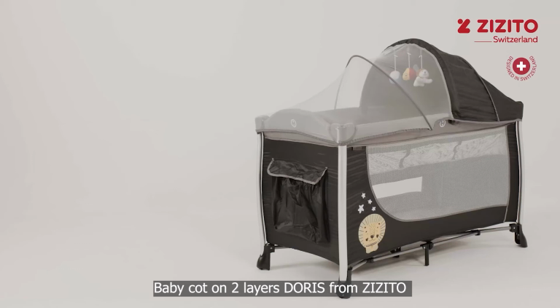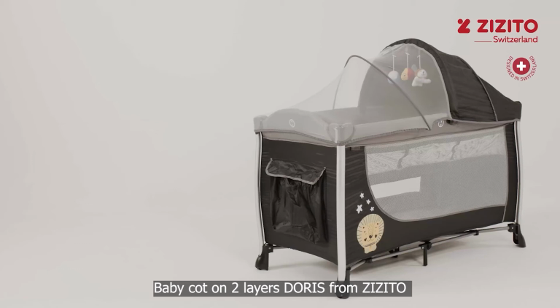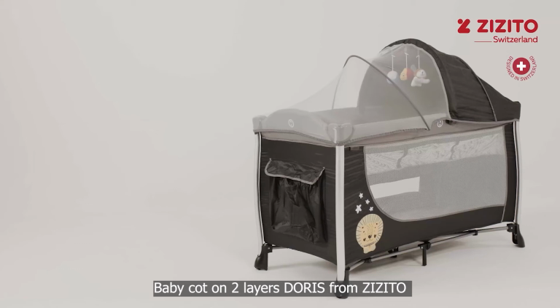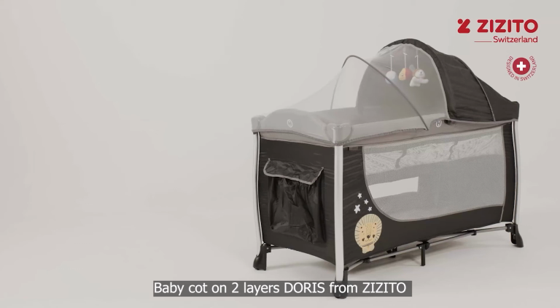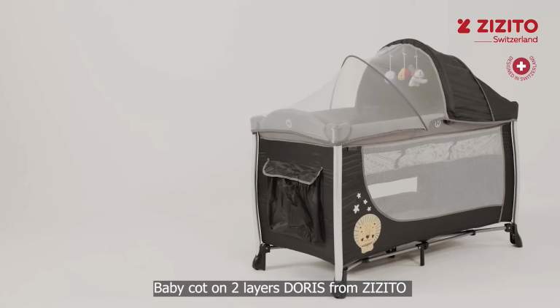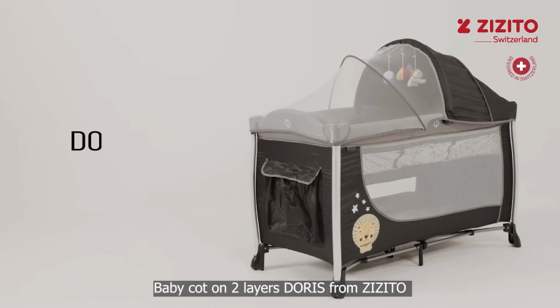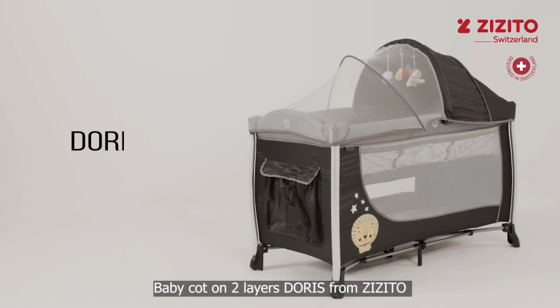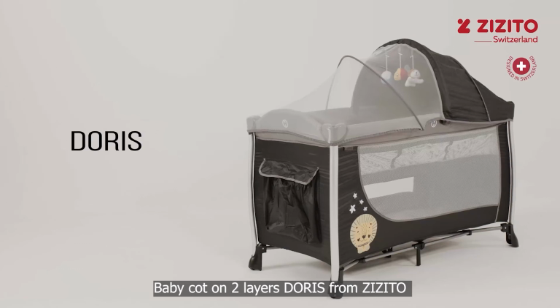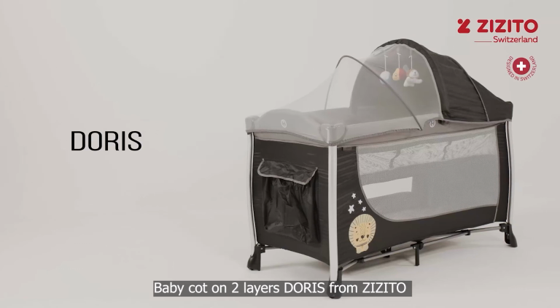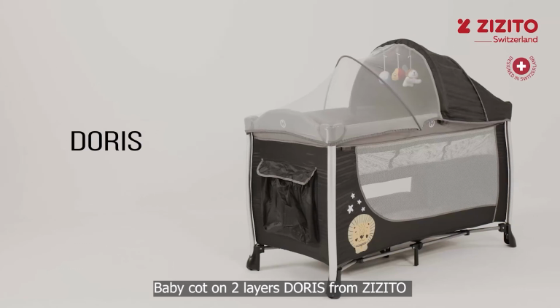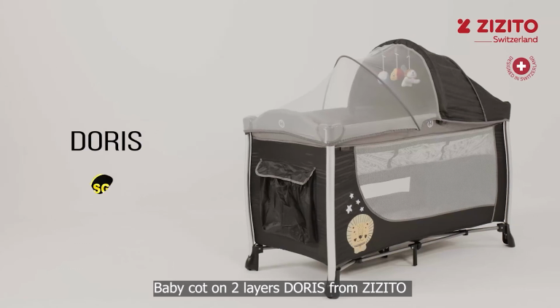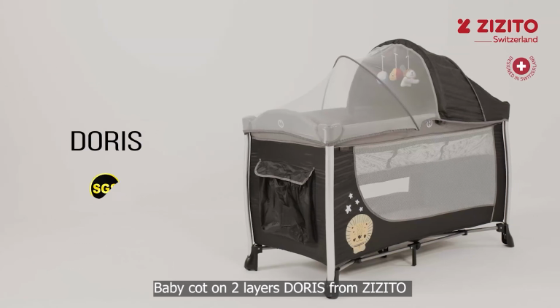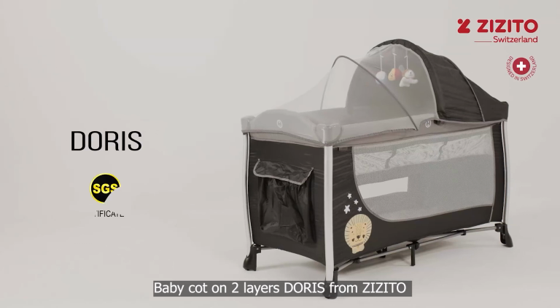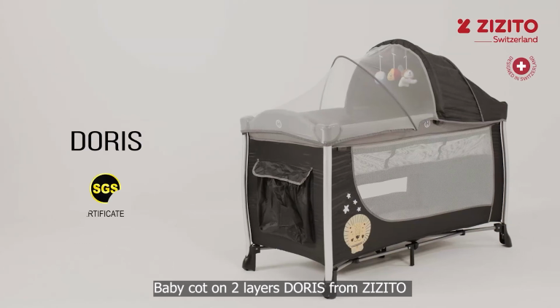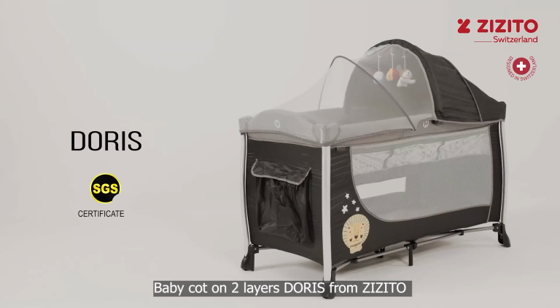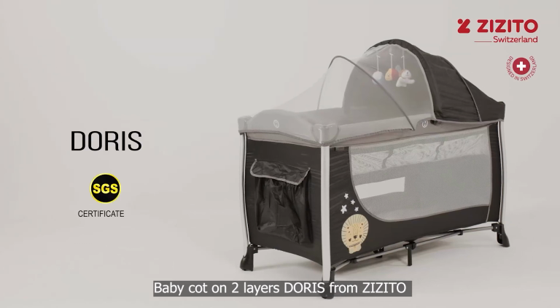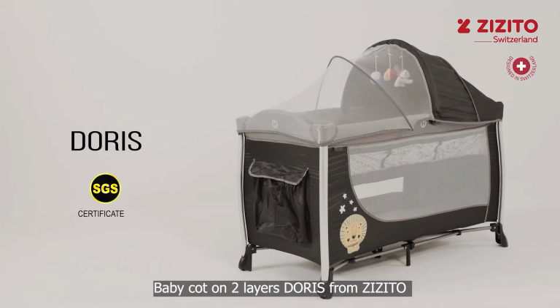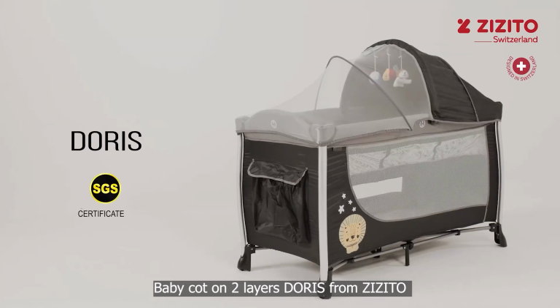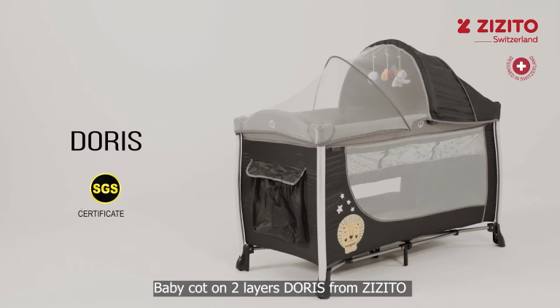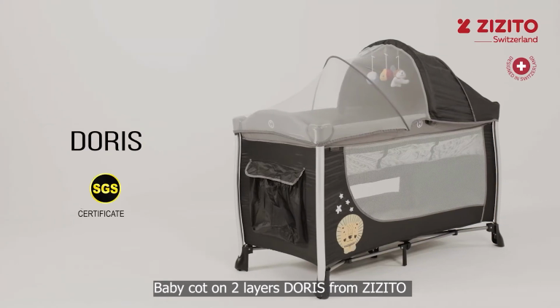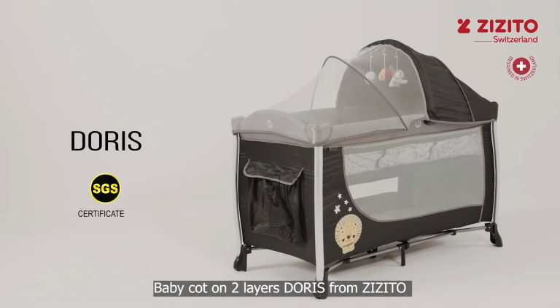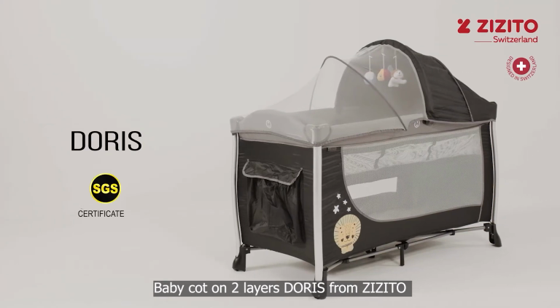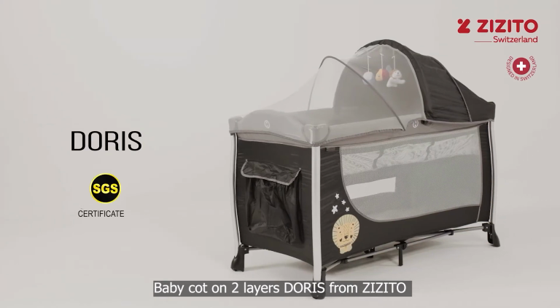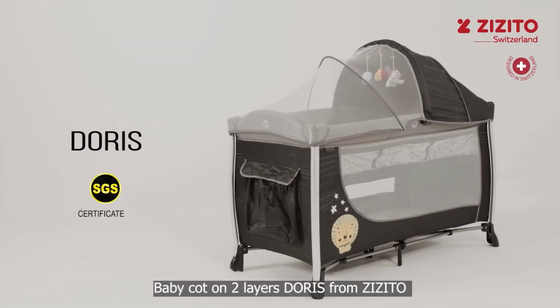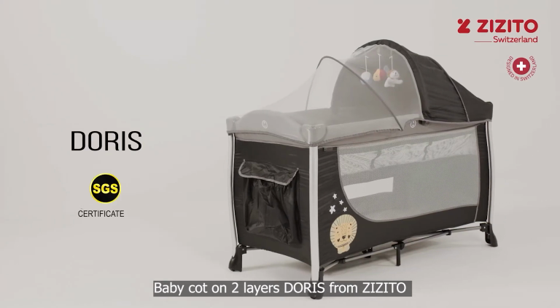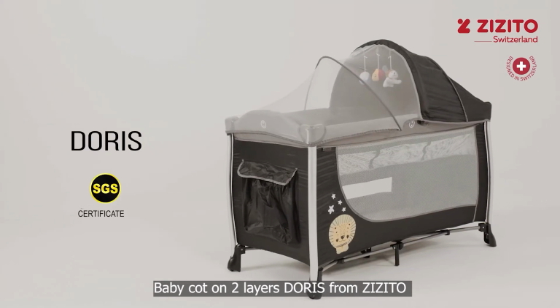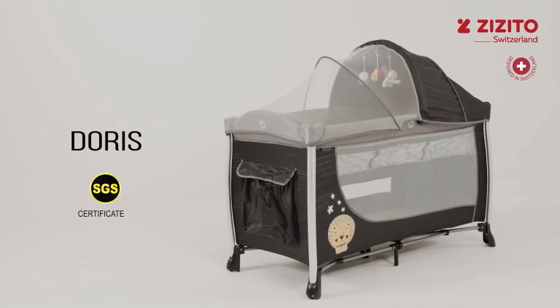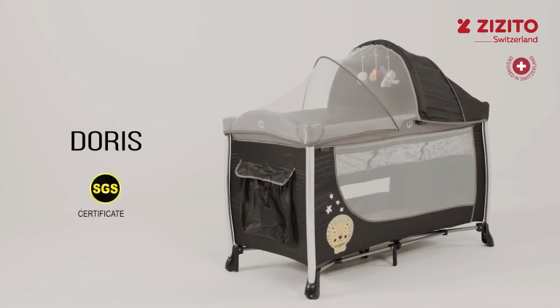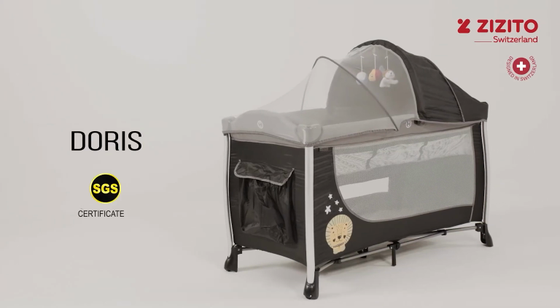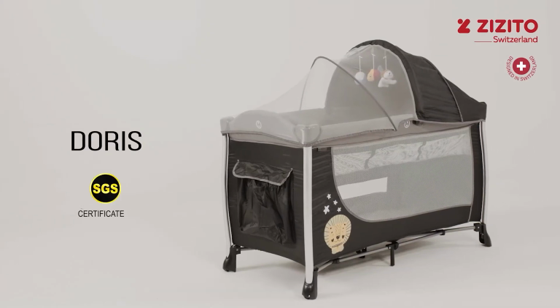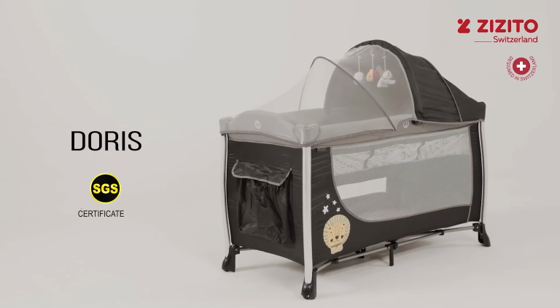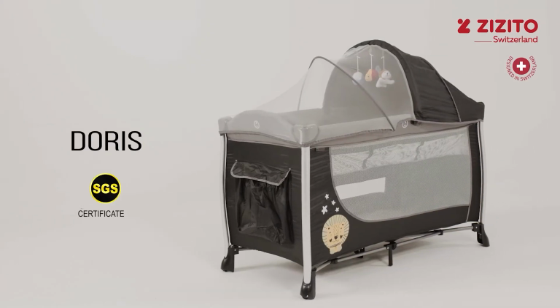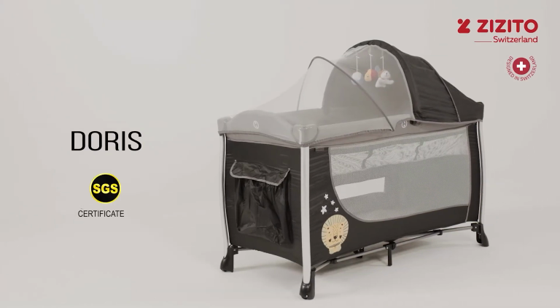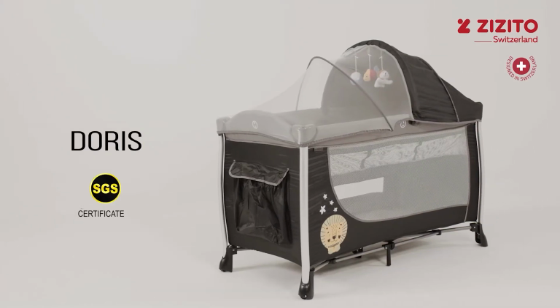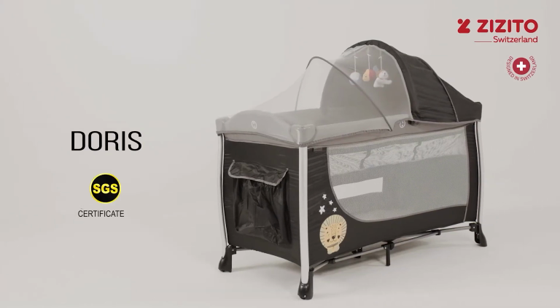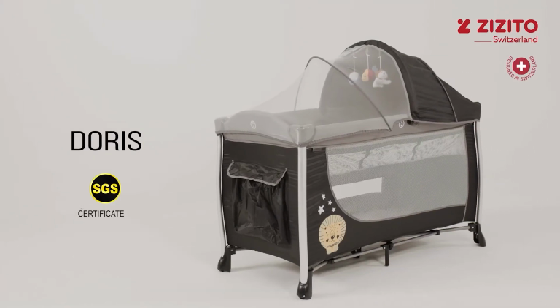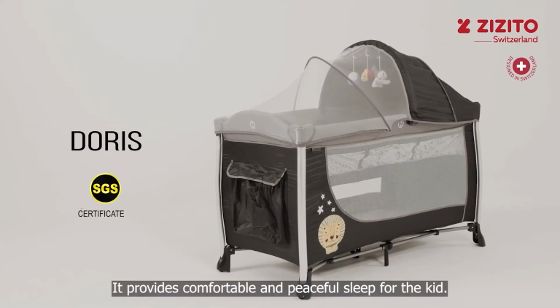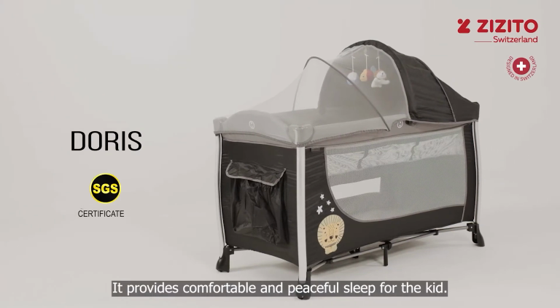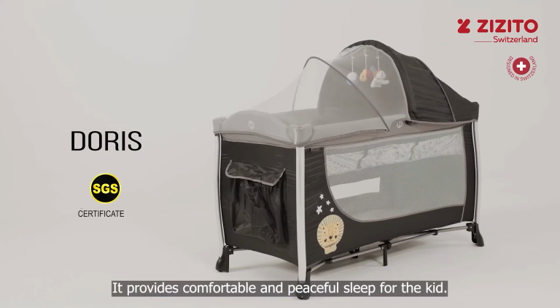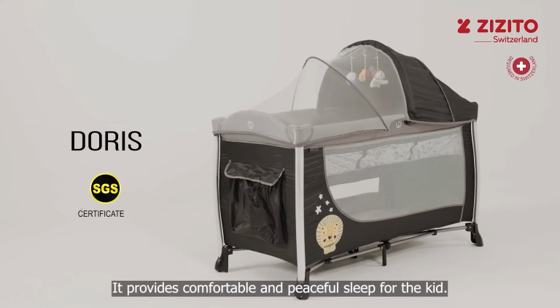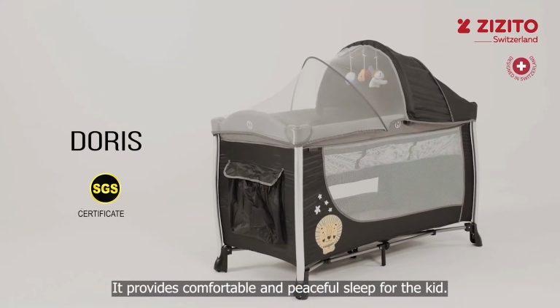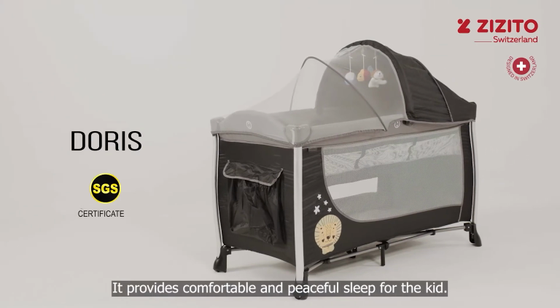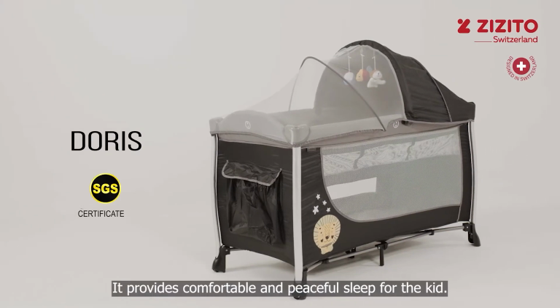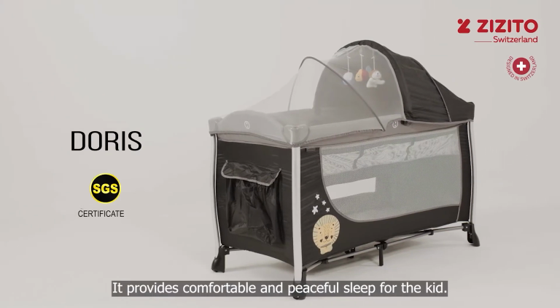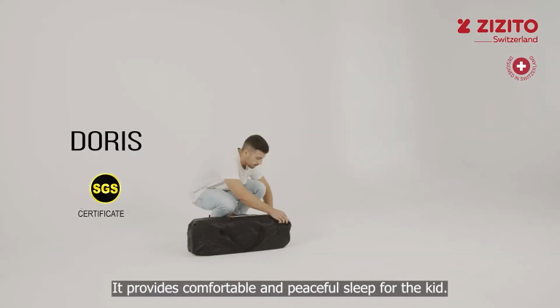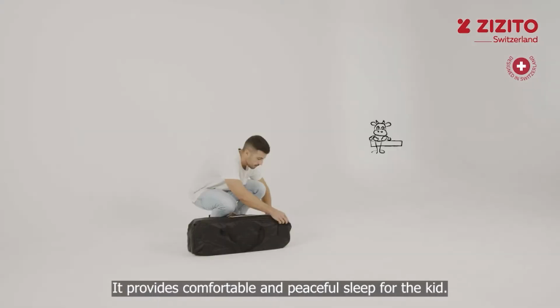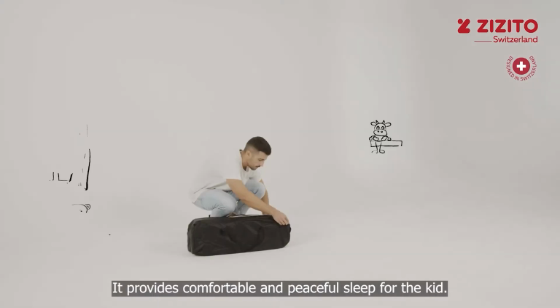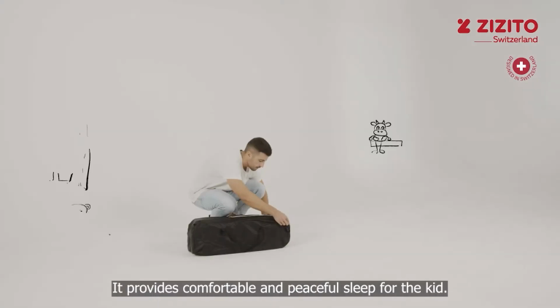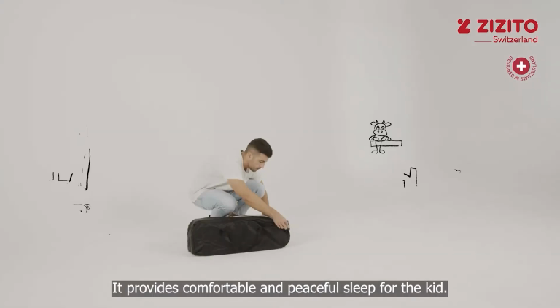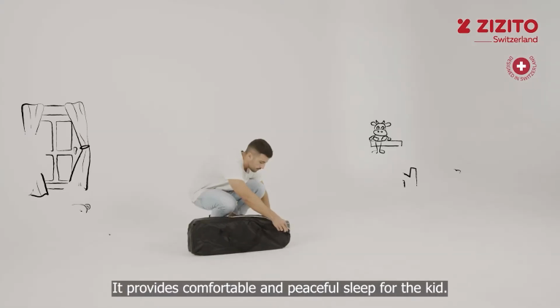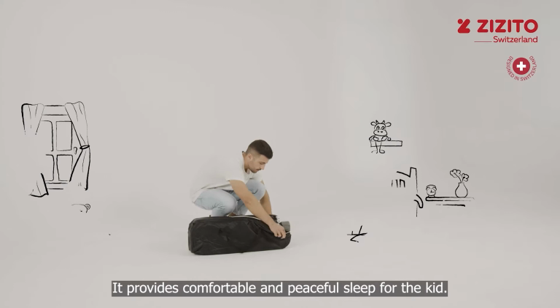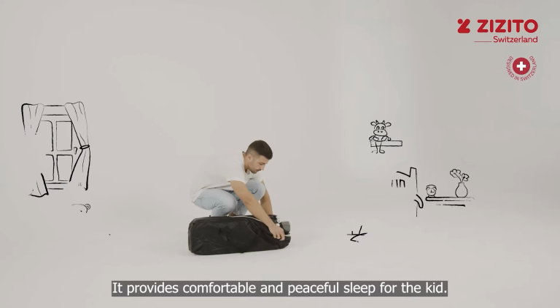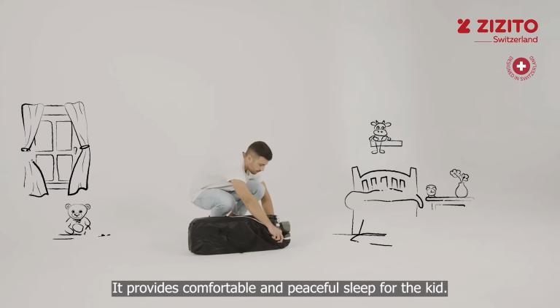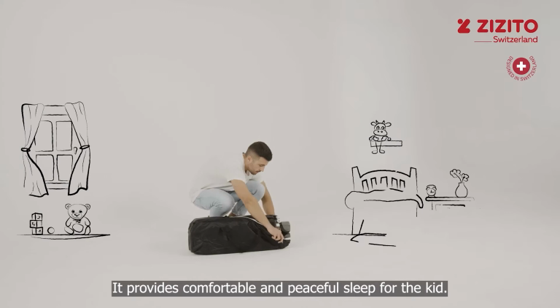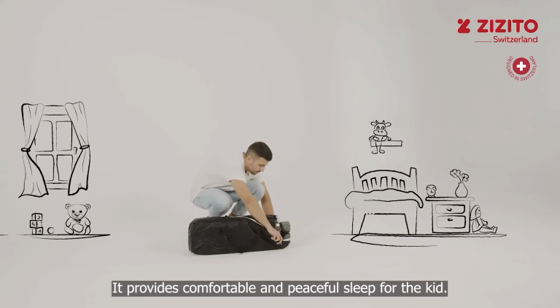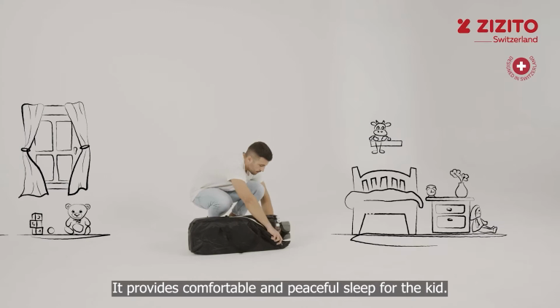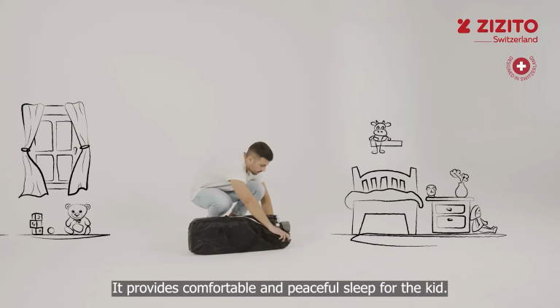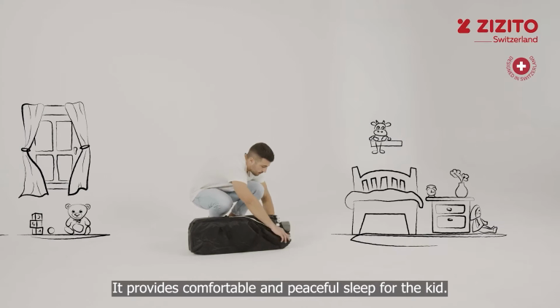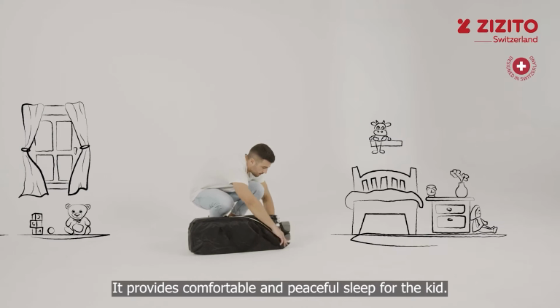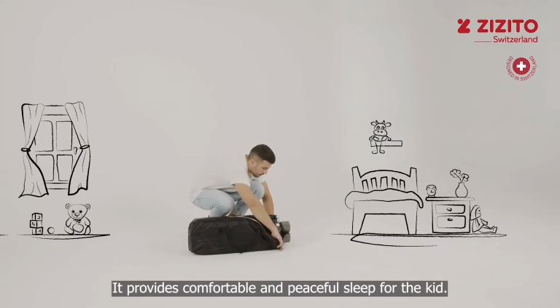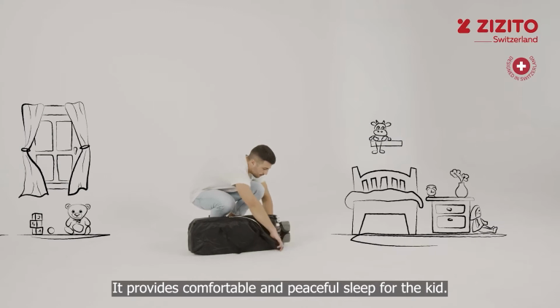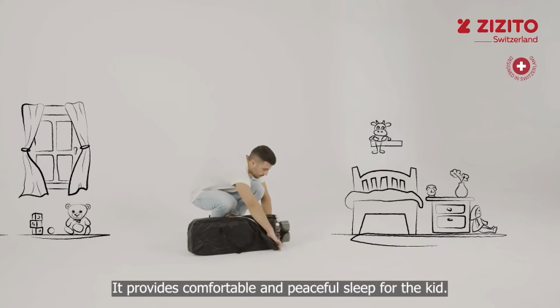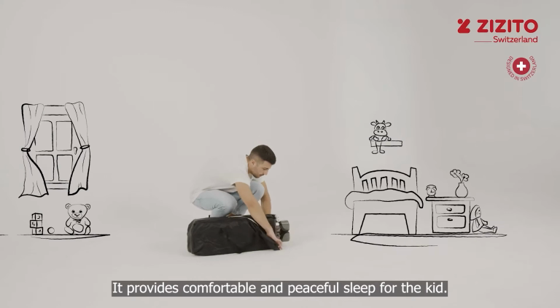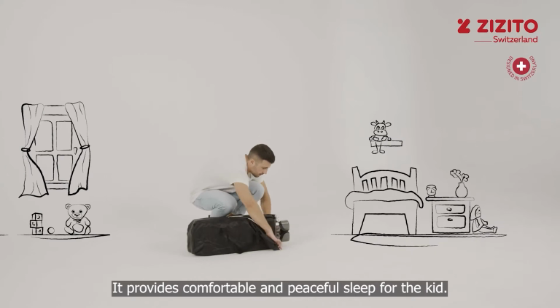Baby Cotton 2 Layers Doris from Zizito. It provides comfortable and peaceful sleep for the kid.